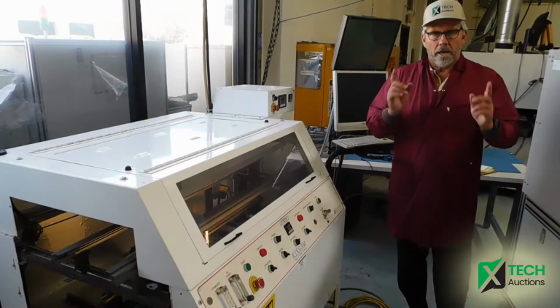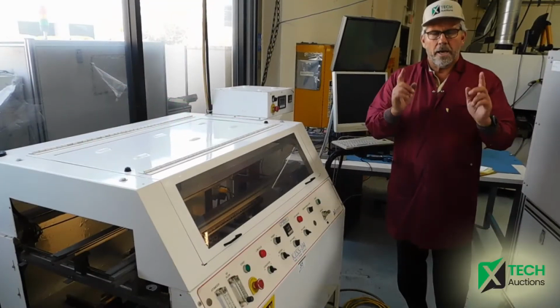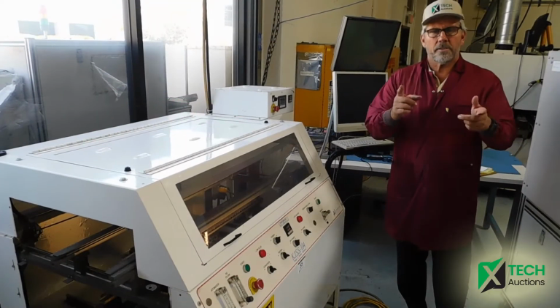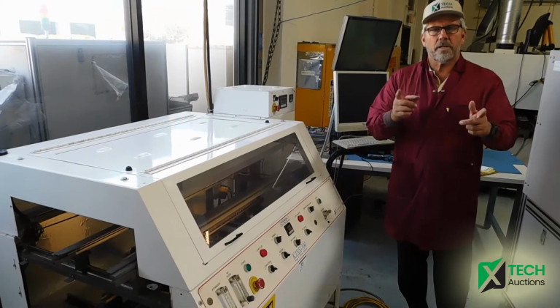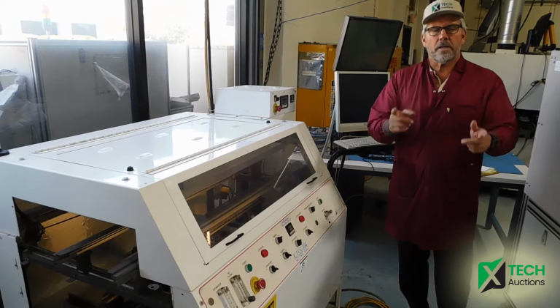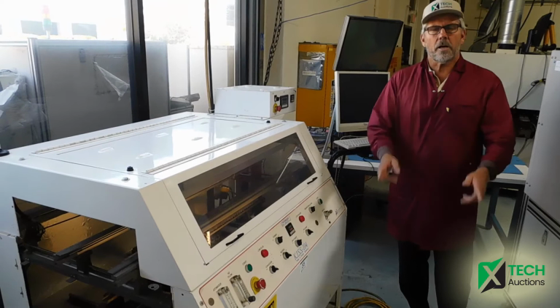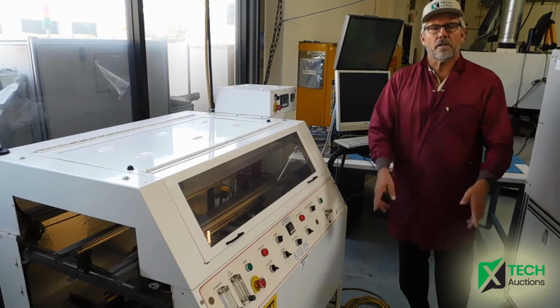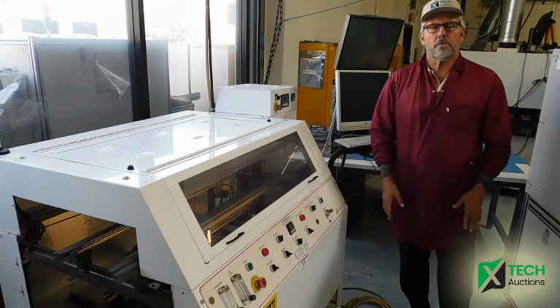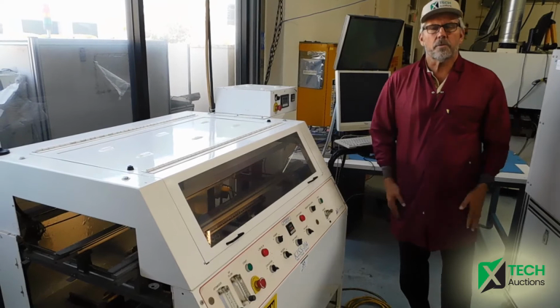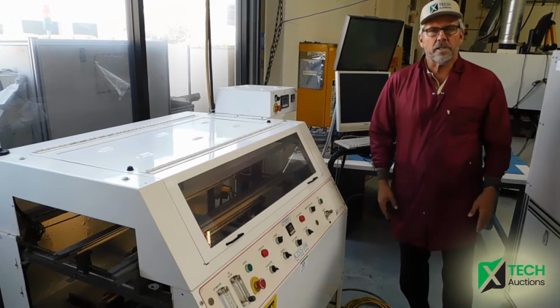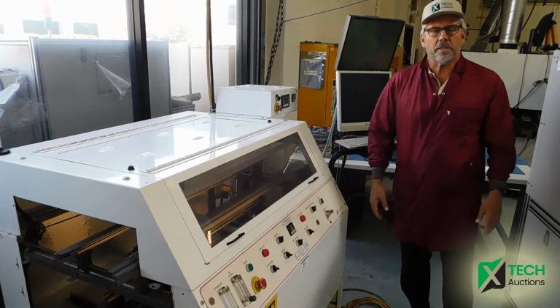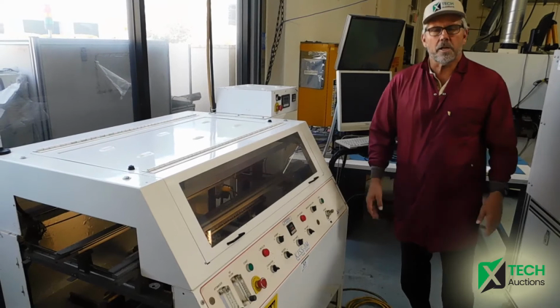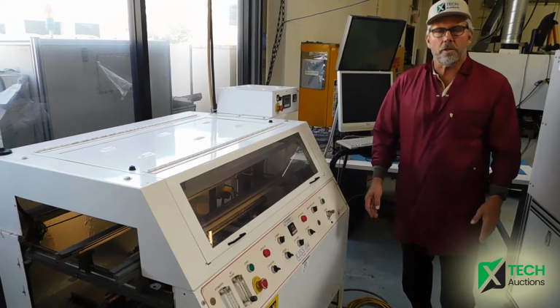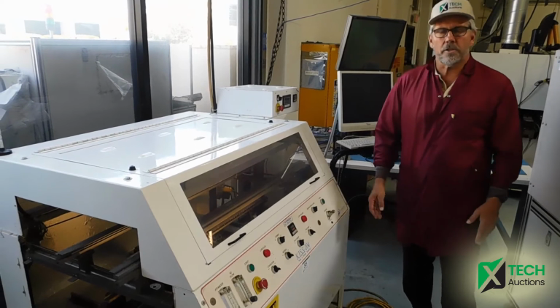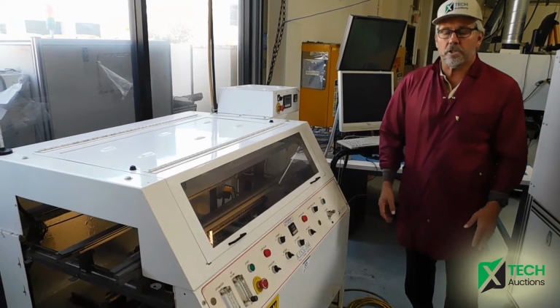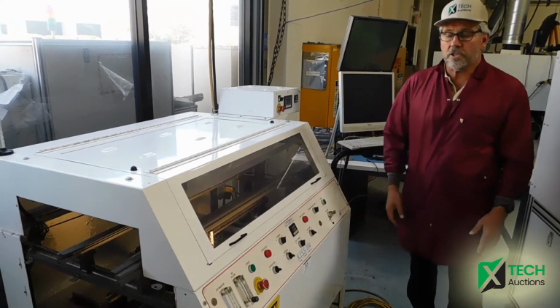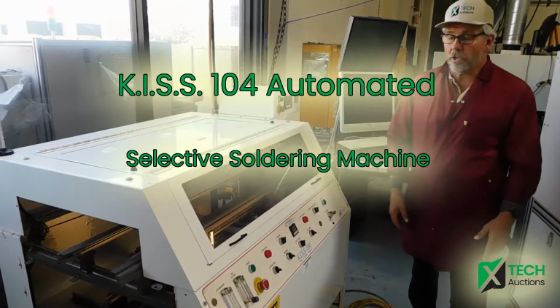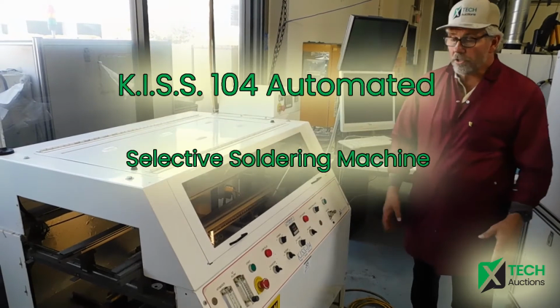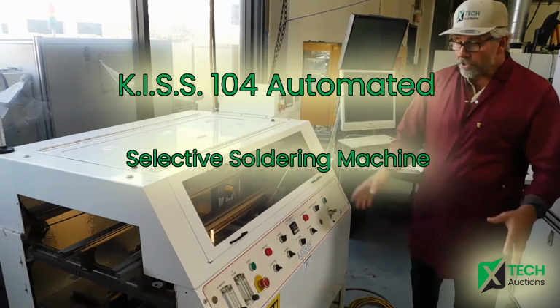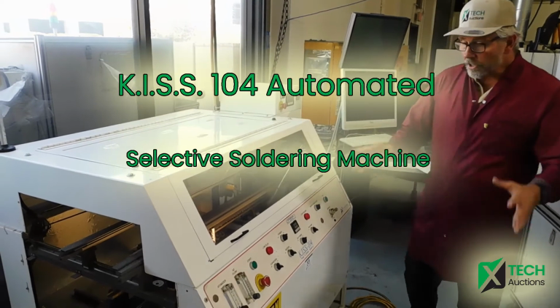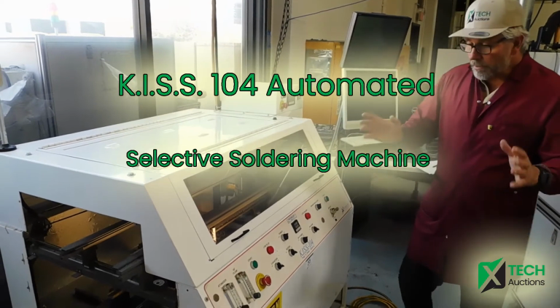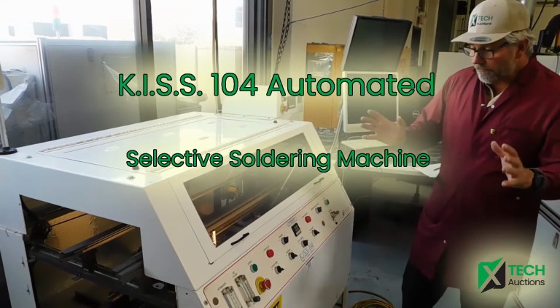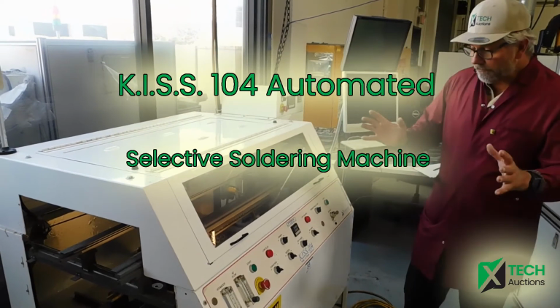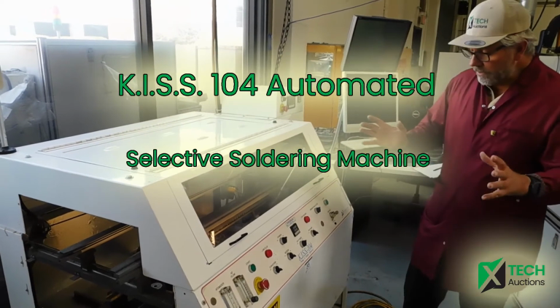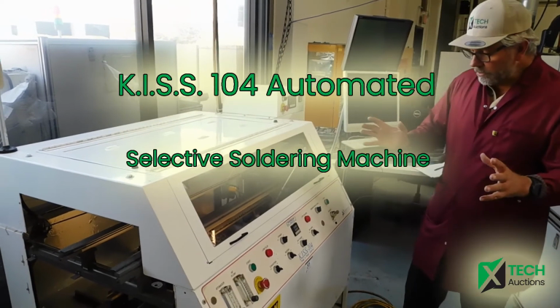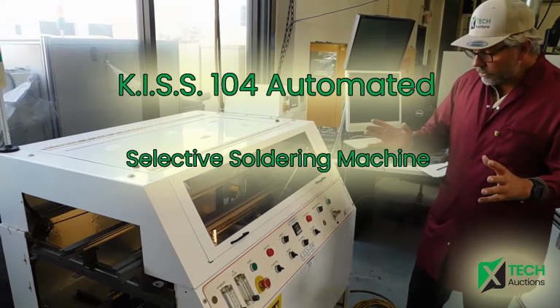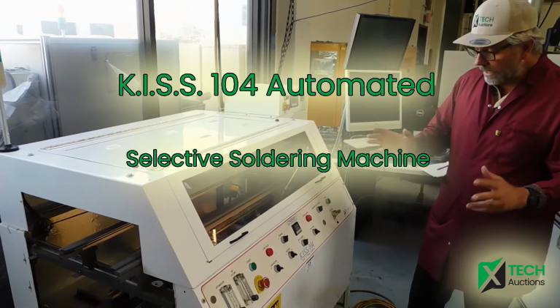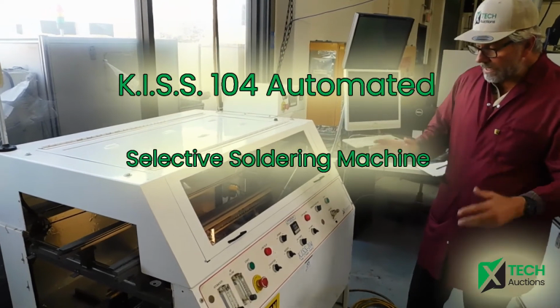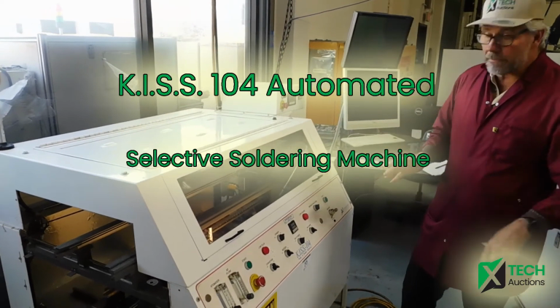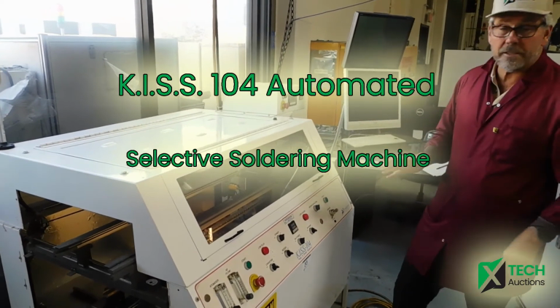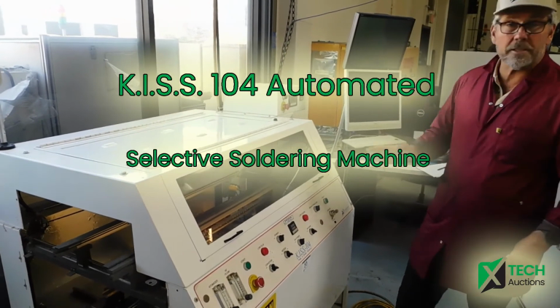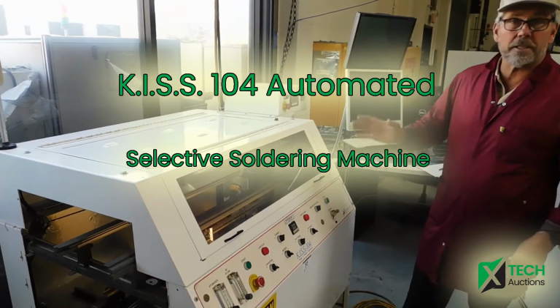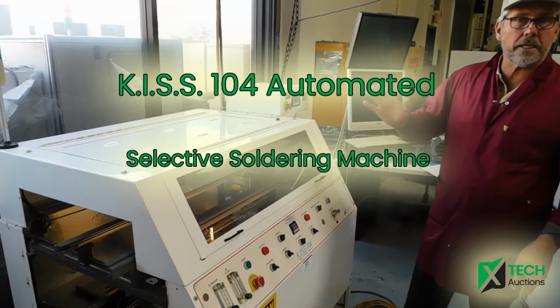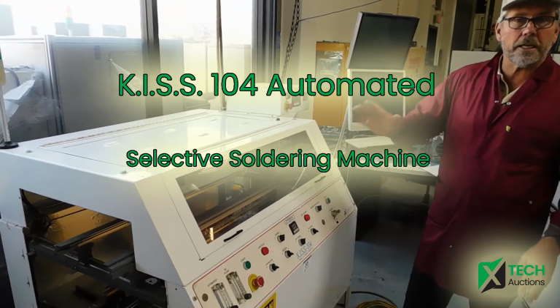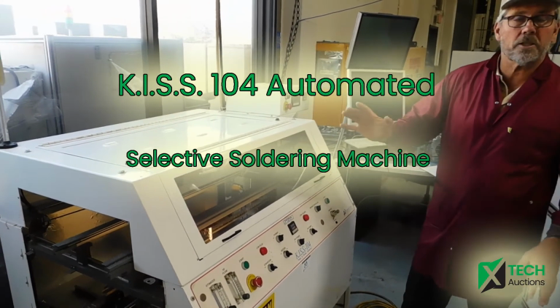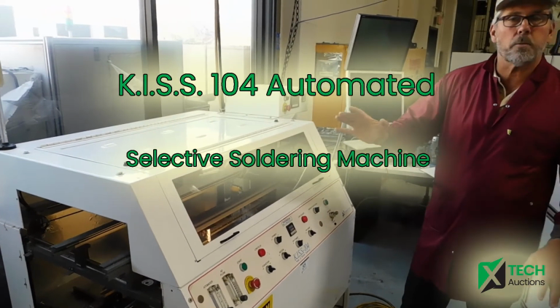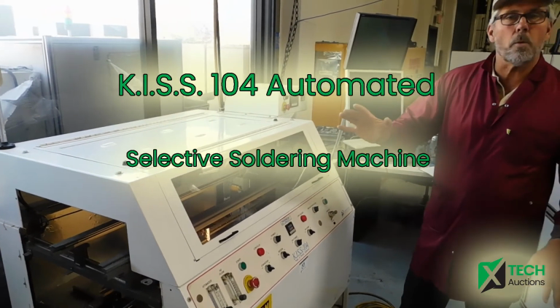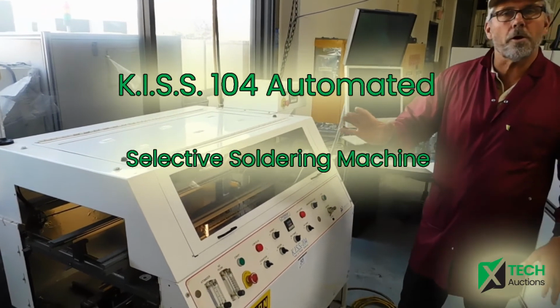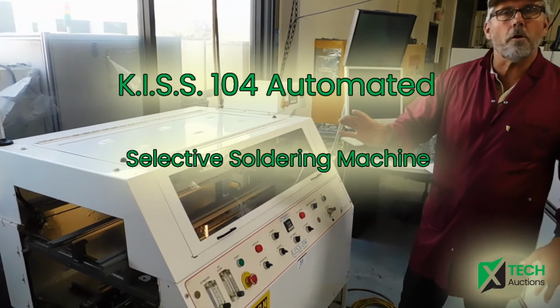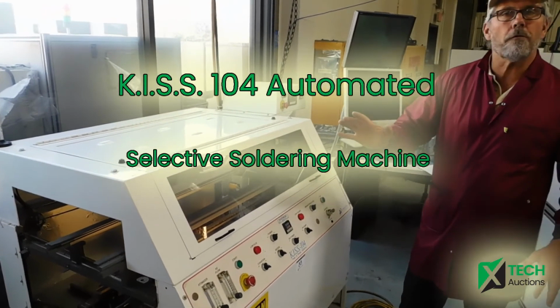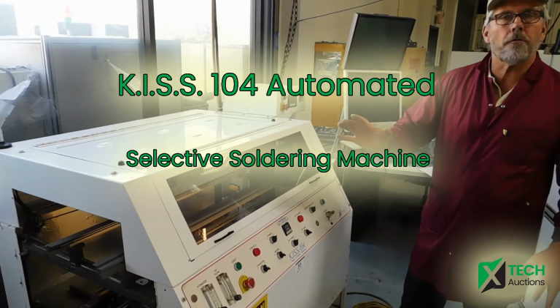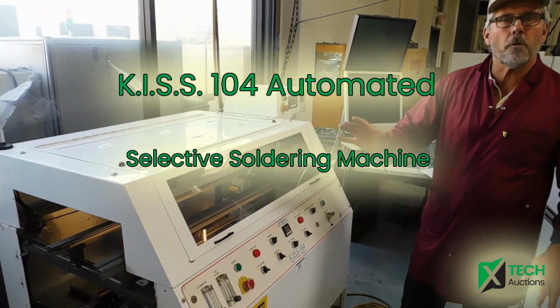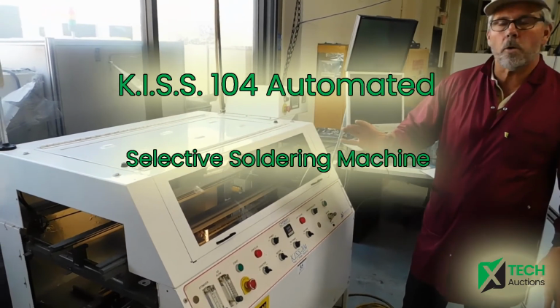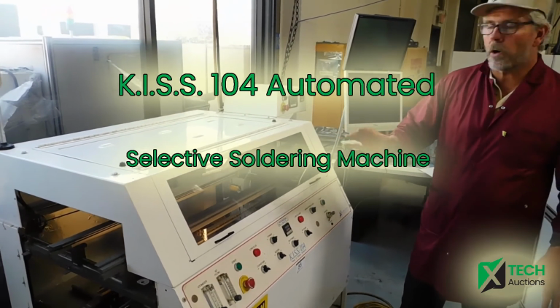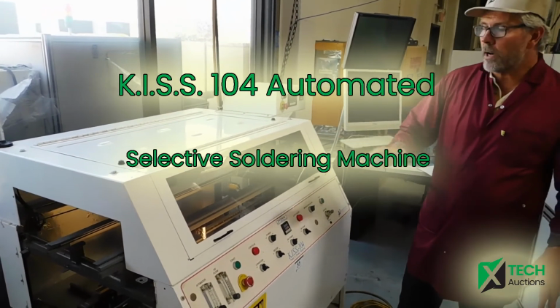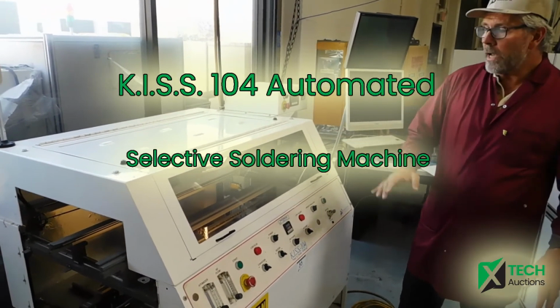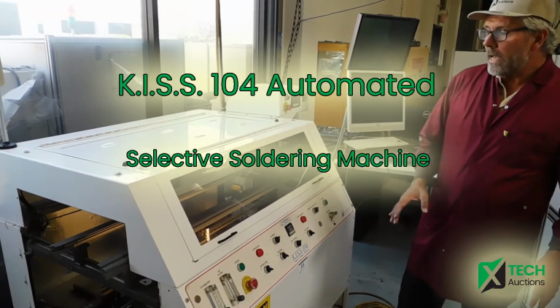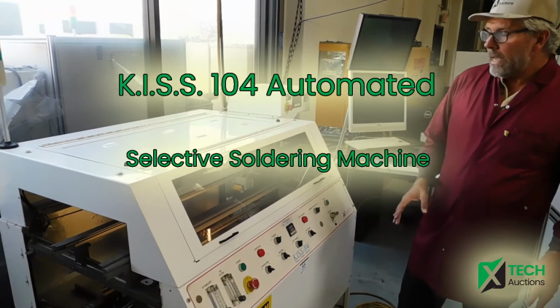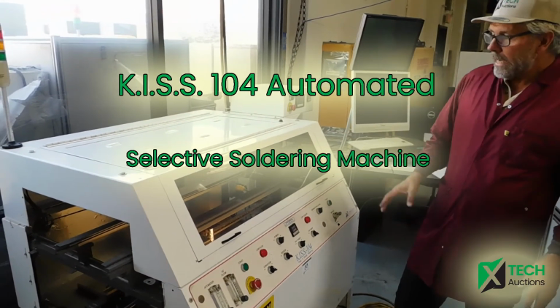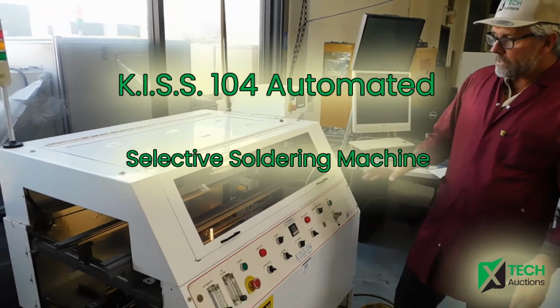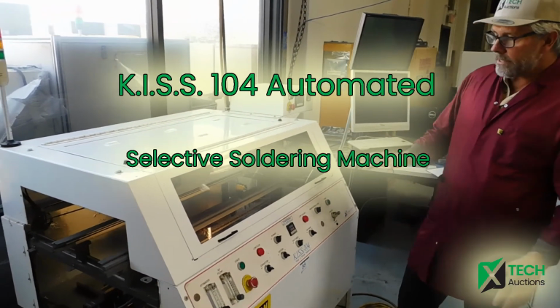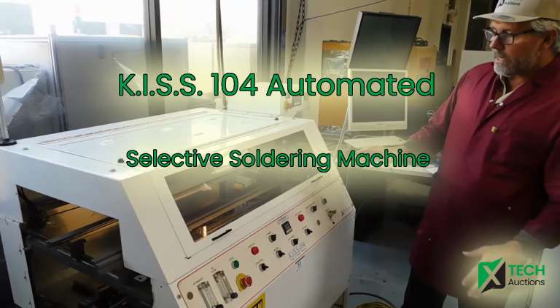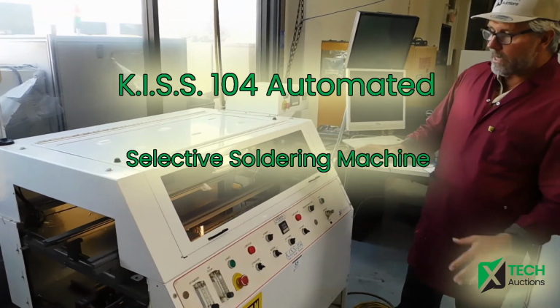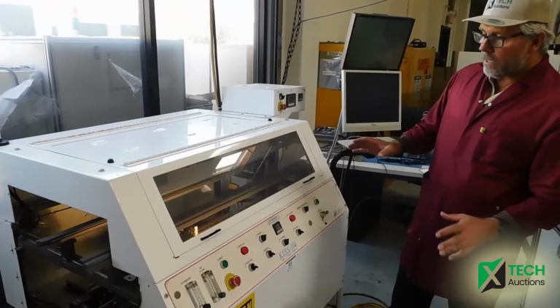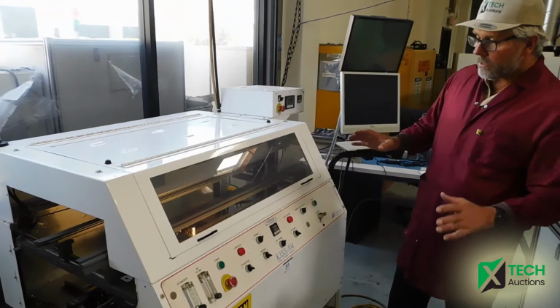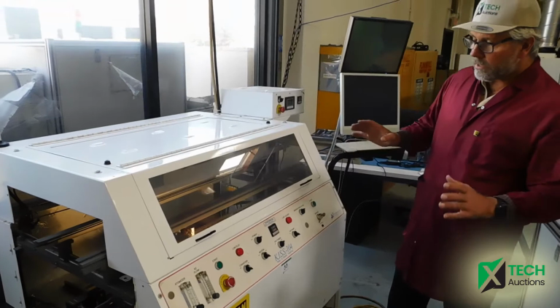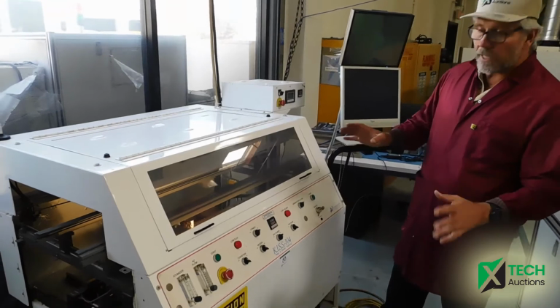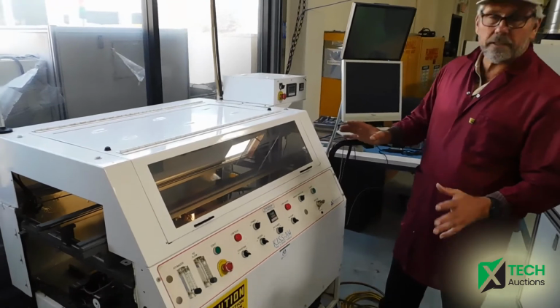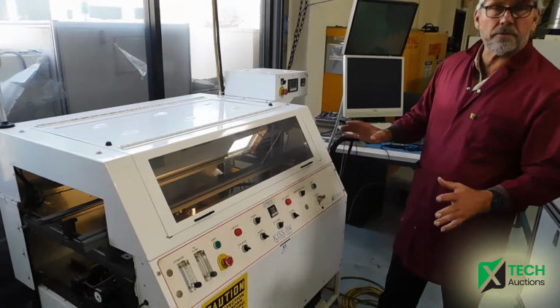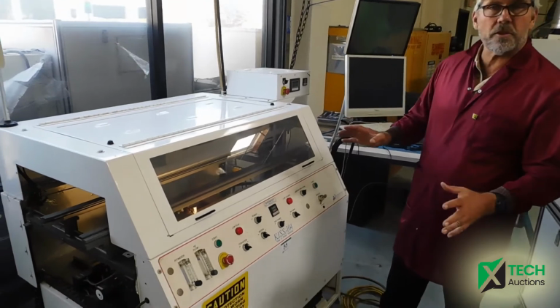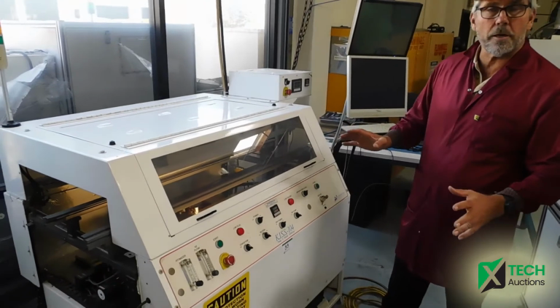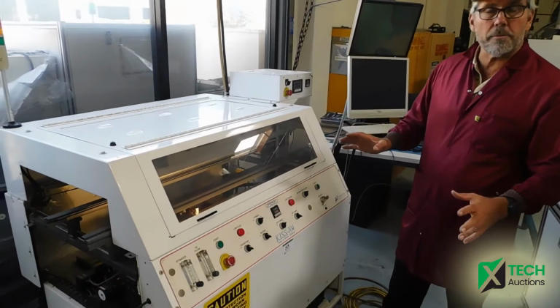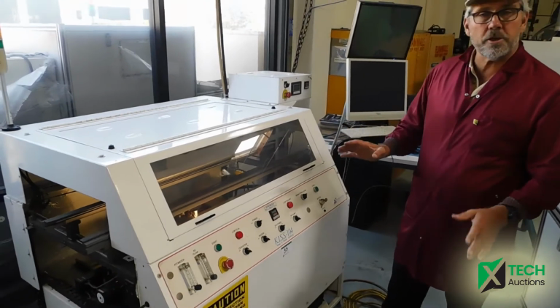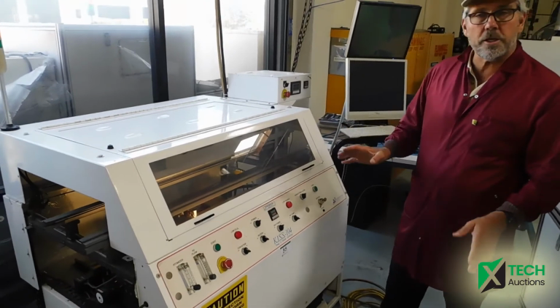X-TEC Auction with Technology Cell. This is going to be a featured iron. This is a KISS 104 — it's a selective solder machine.